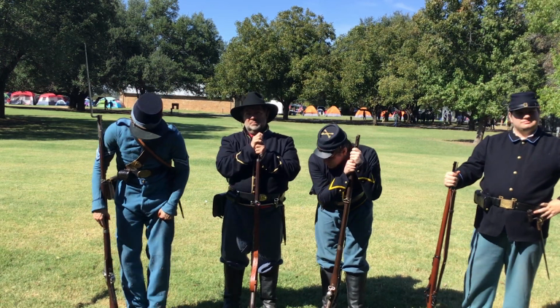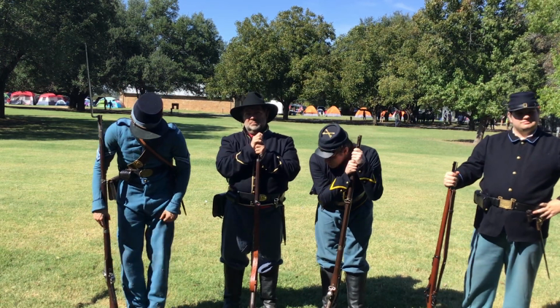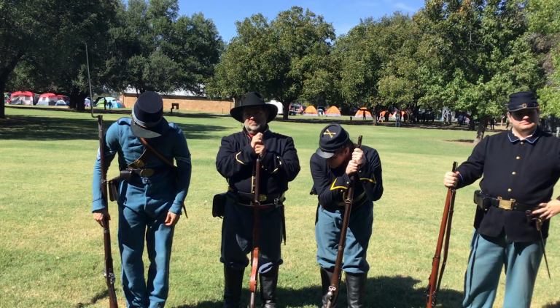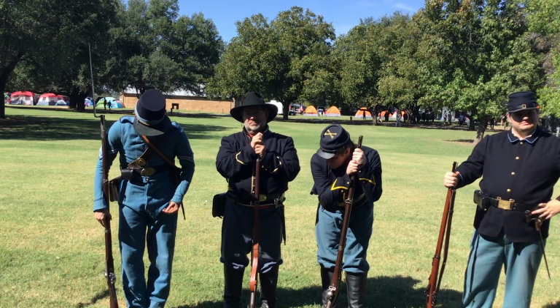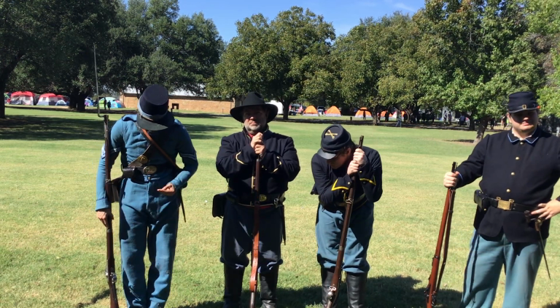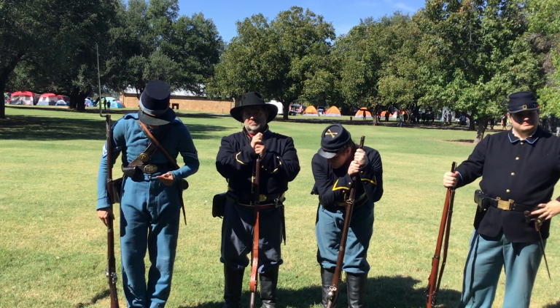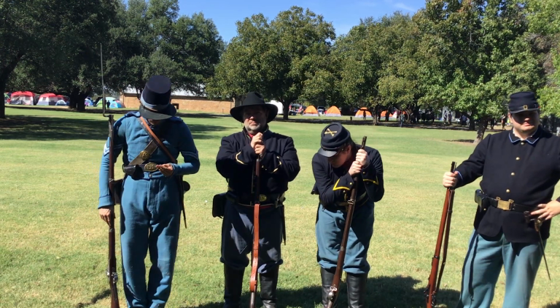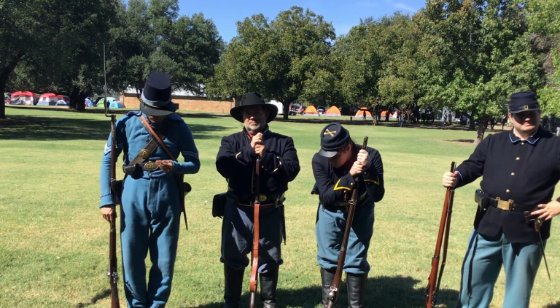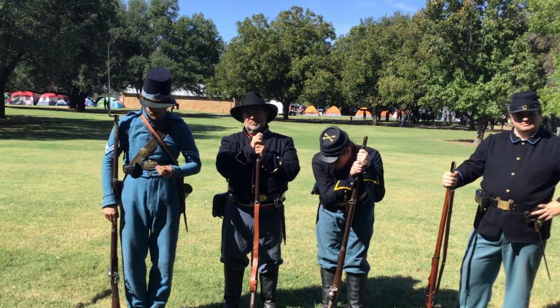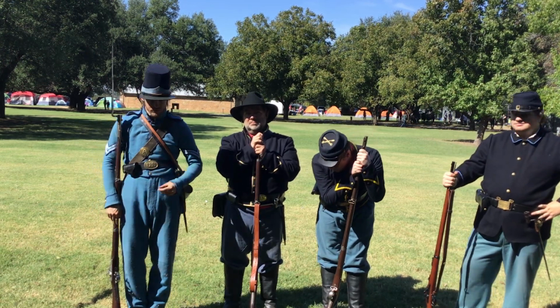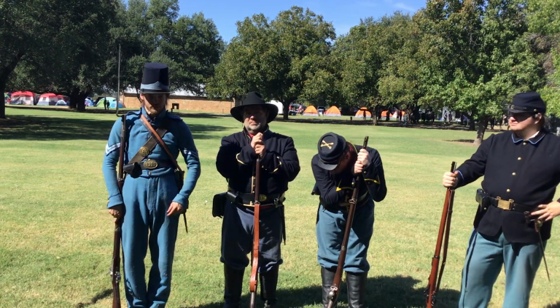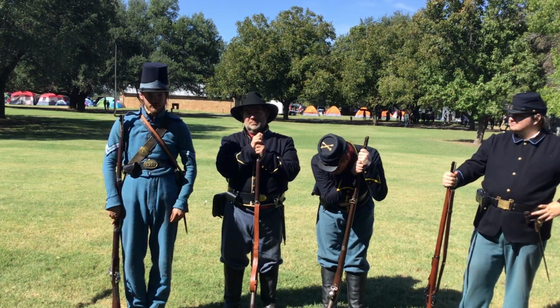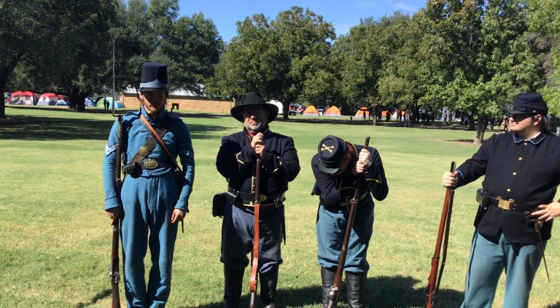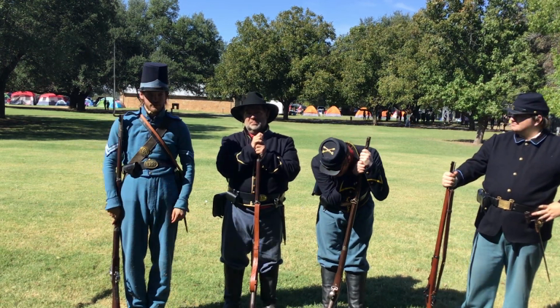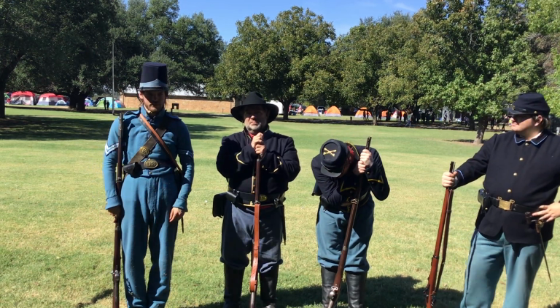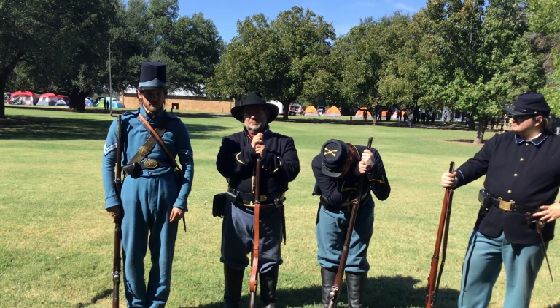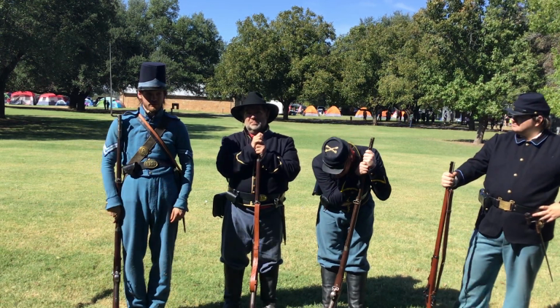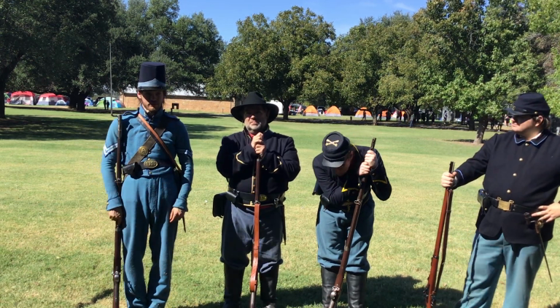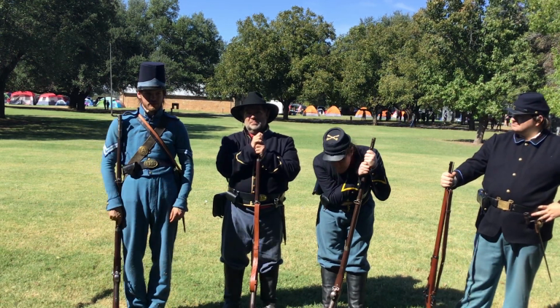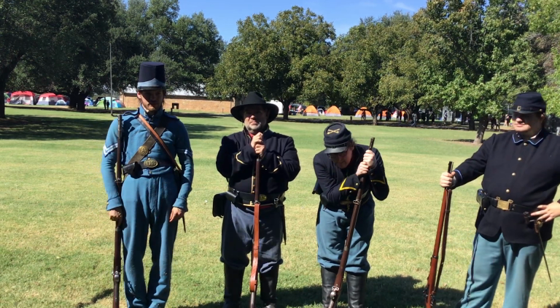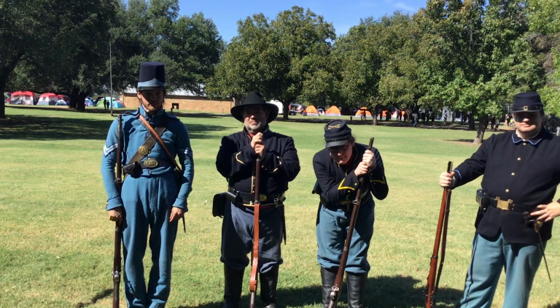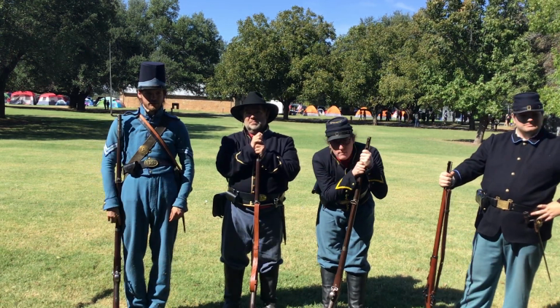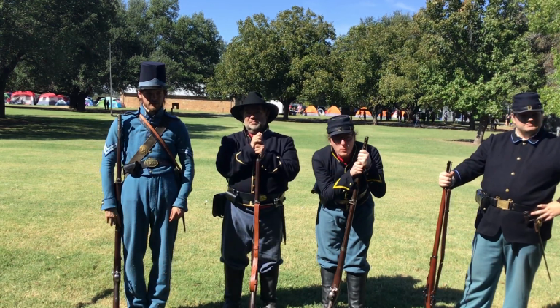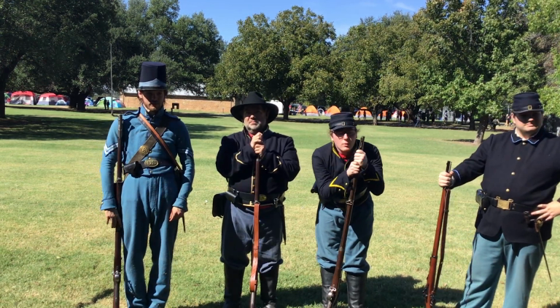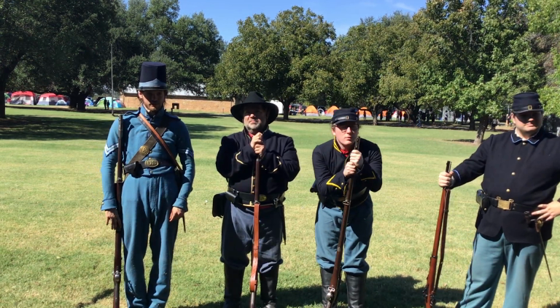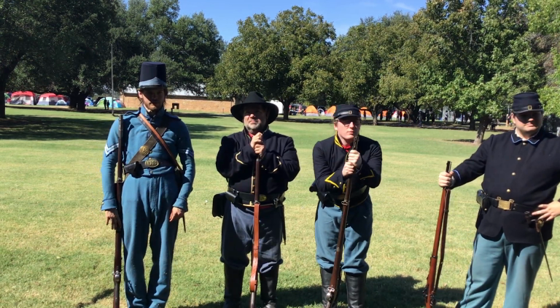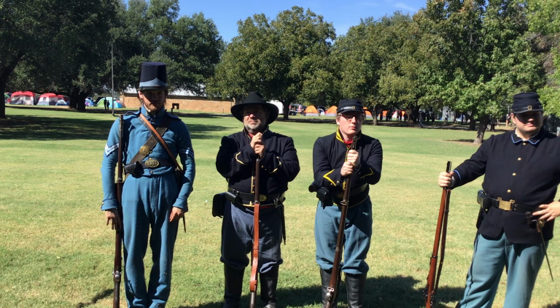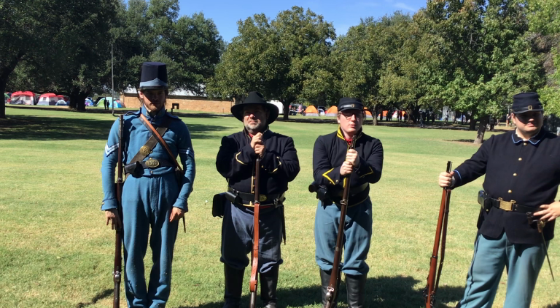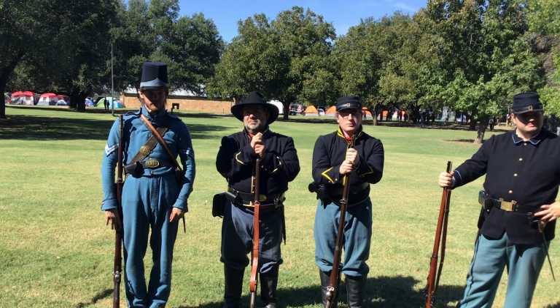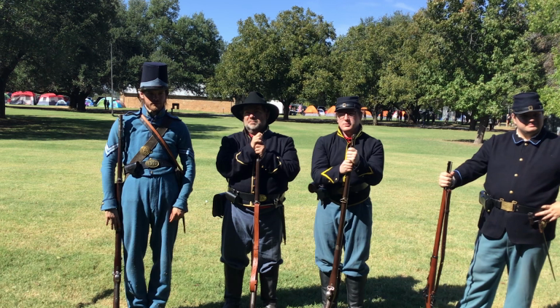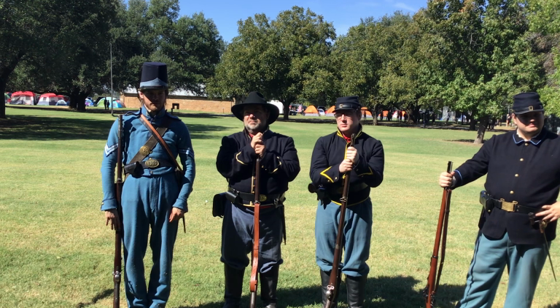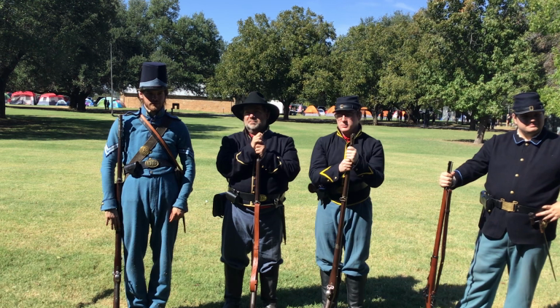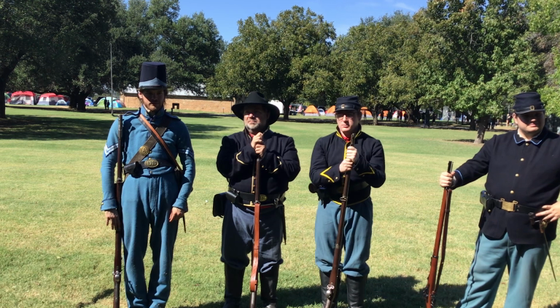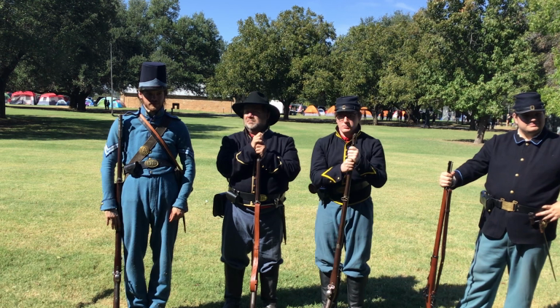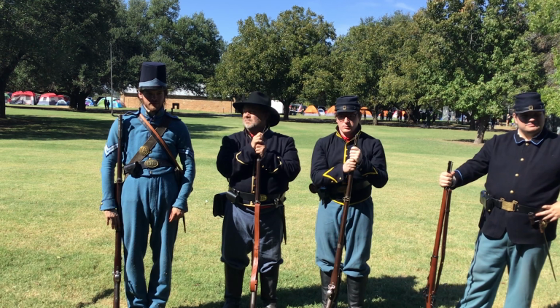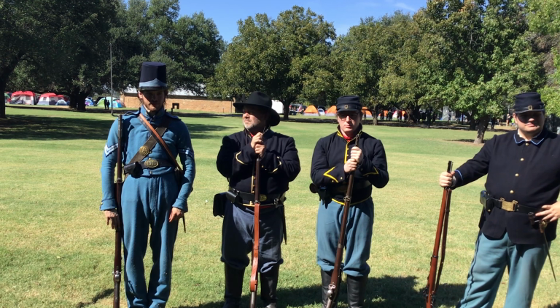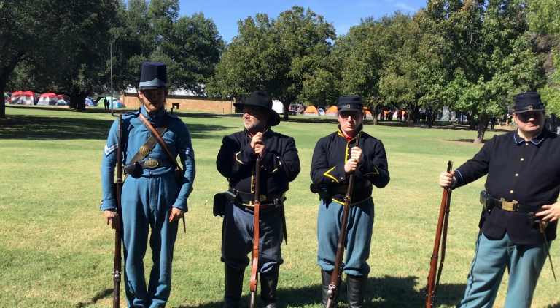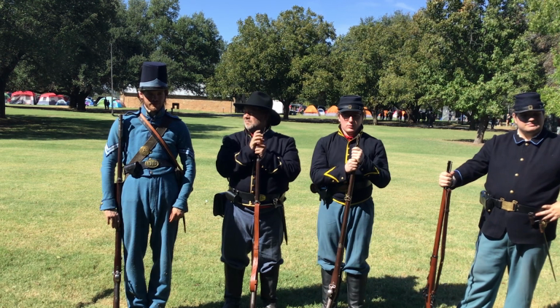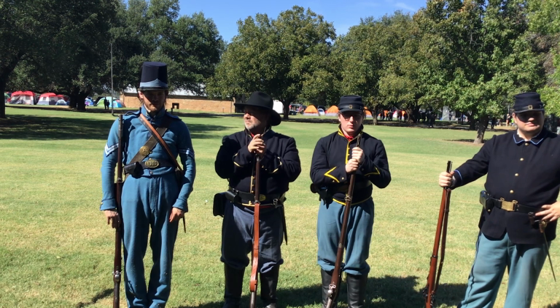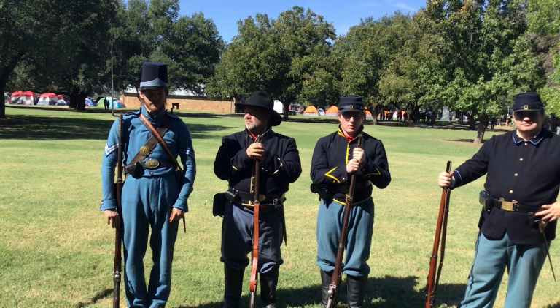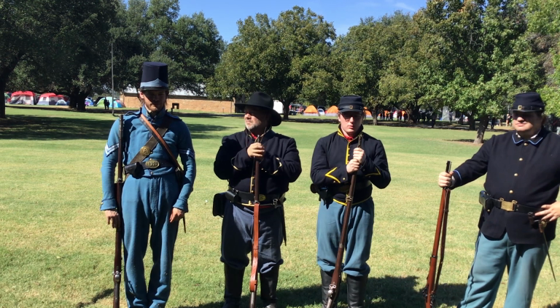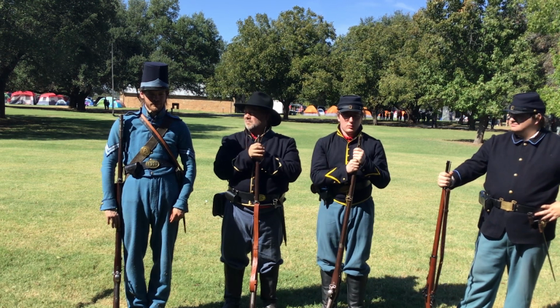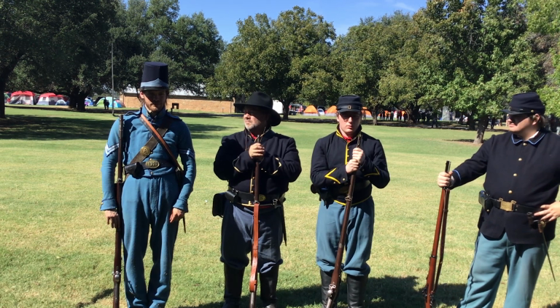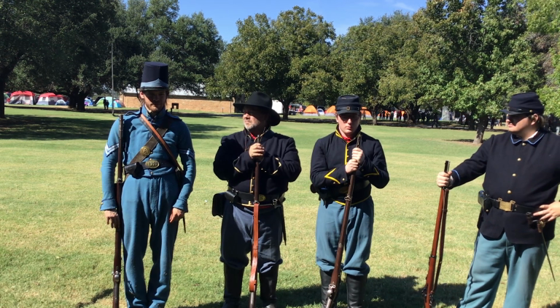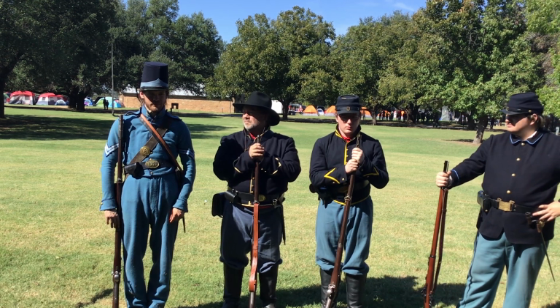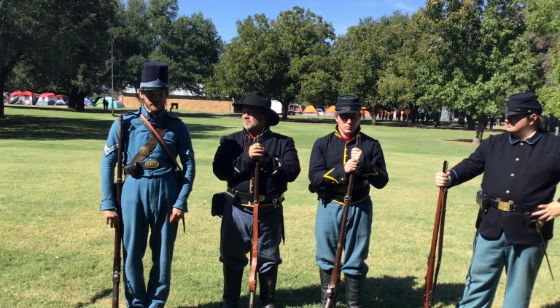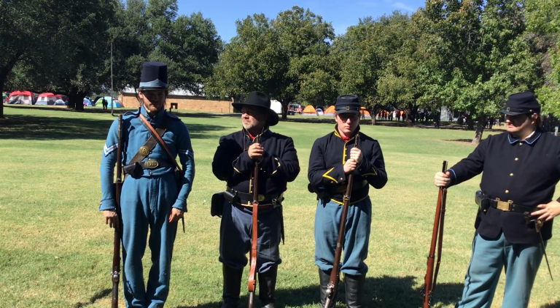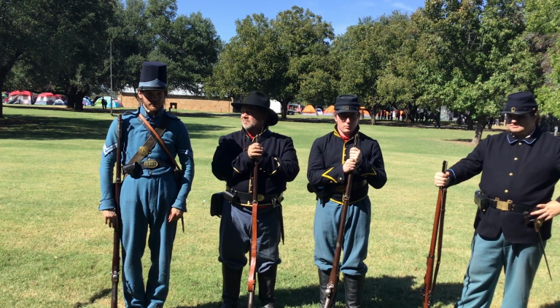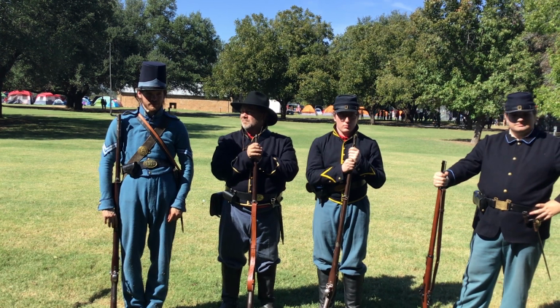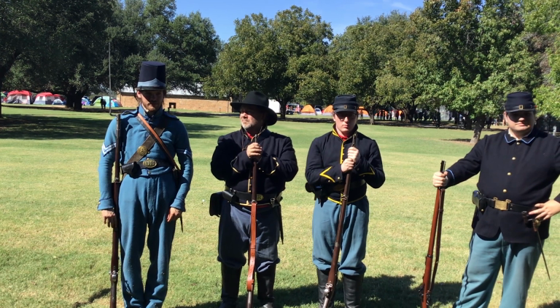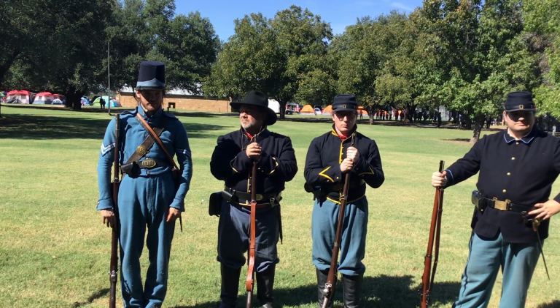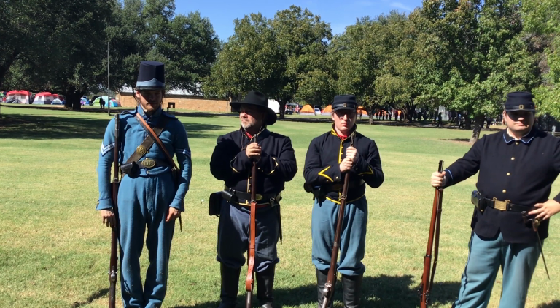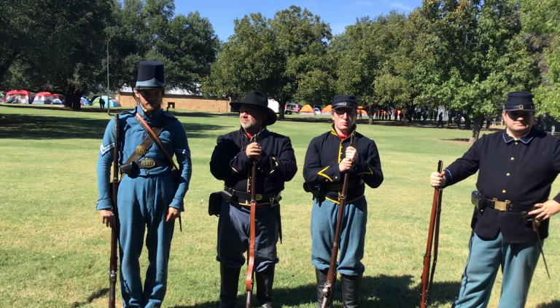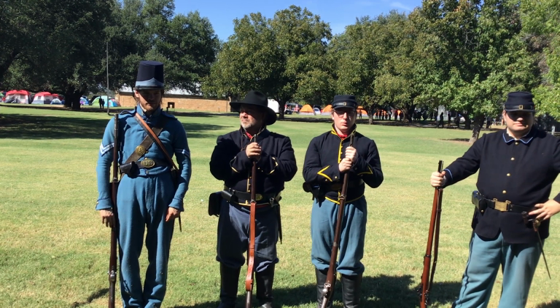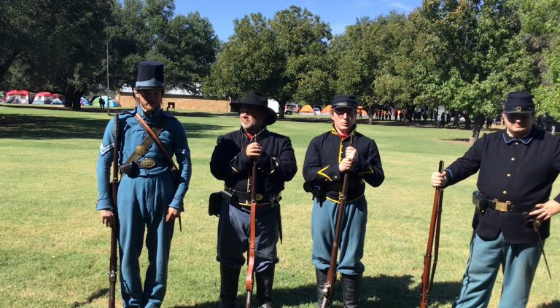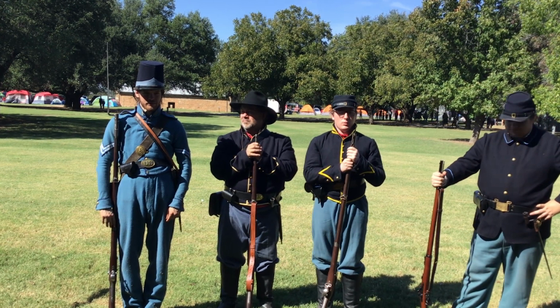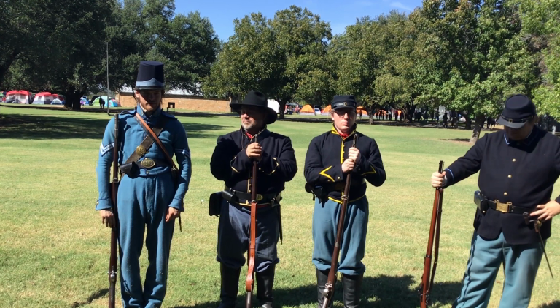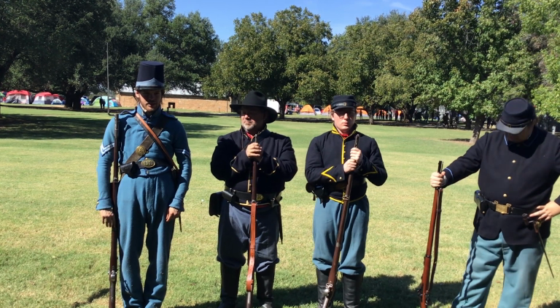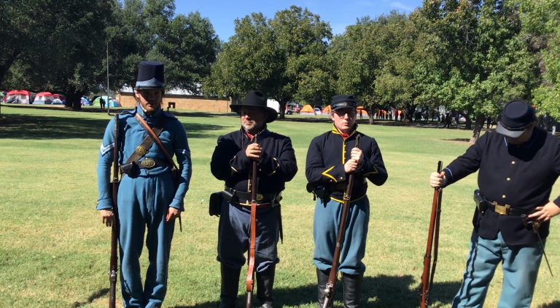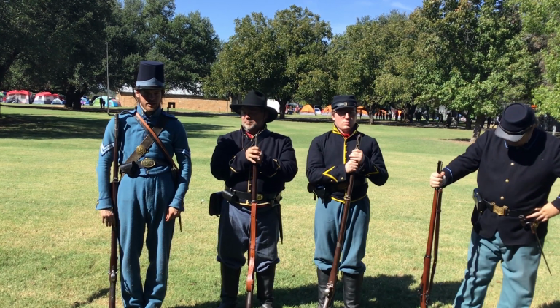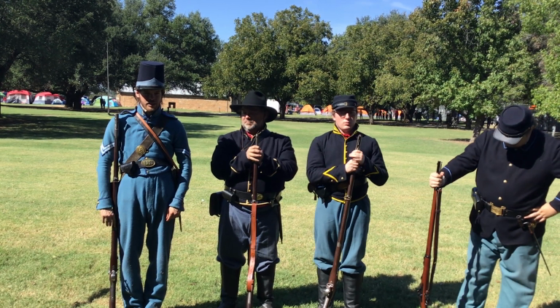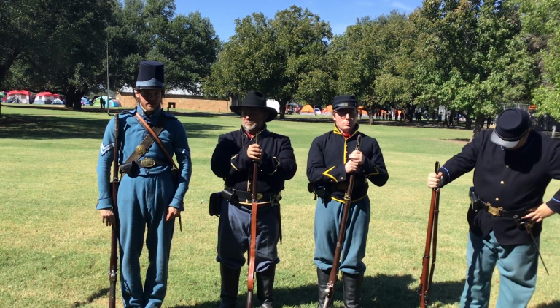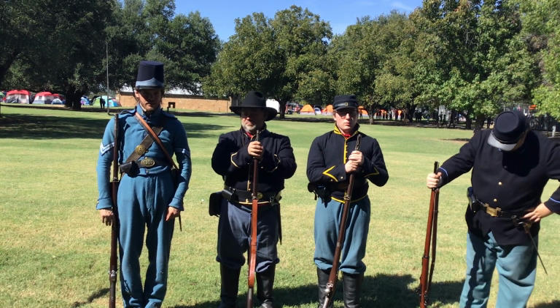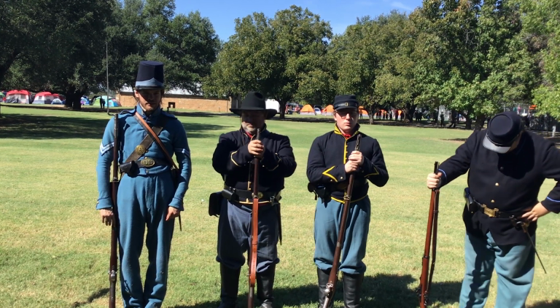You're the first example of one of those uniforms I've seen live and in person — I've just seen a few pictures and that kind of thing. But that's neat. I'm glad you're here.